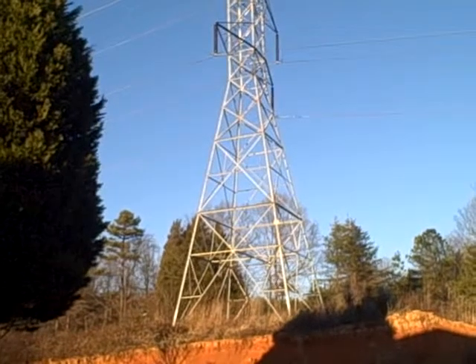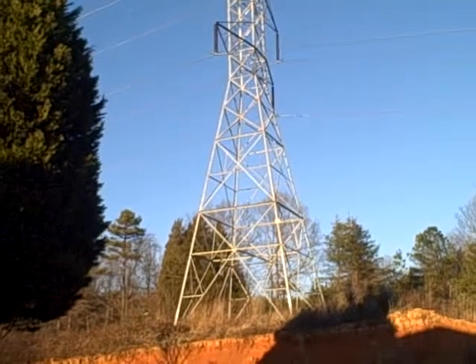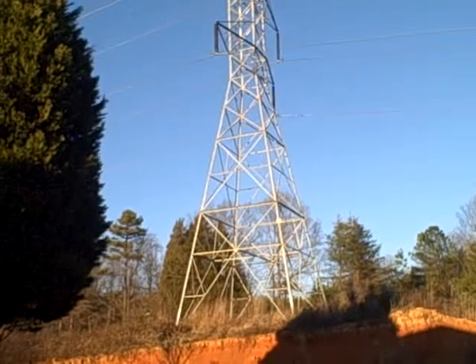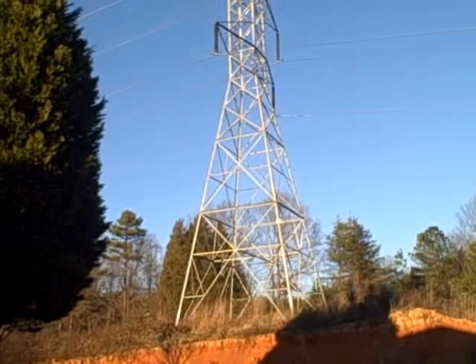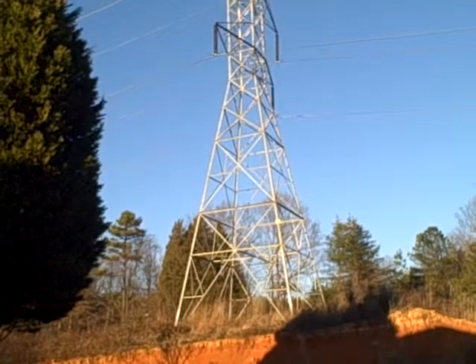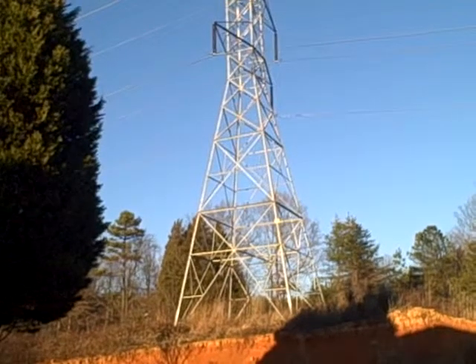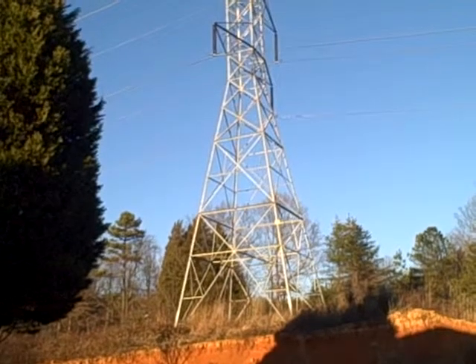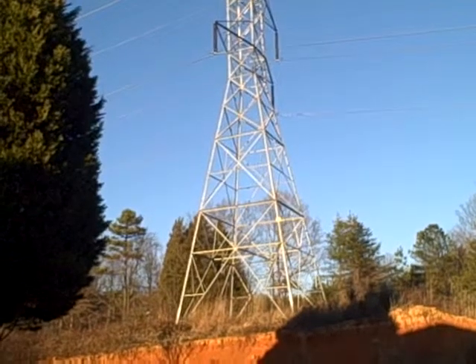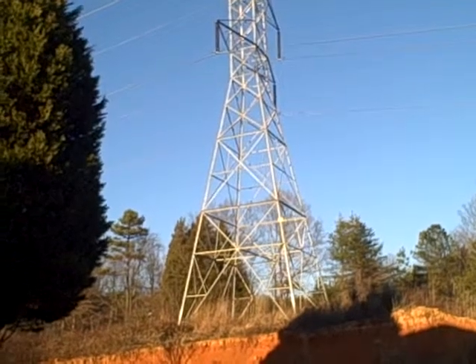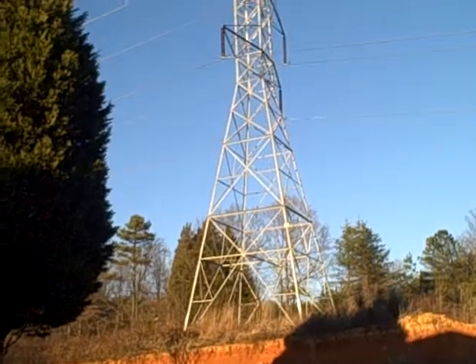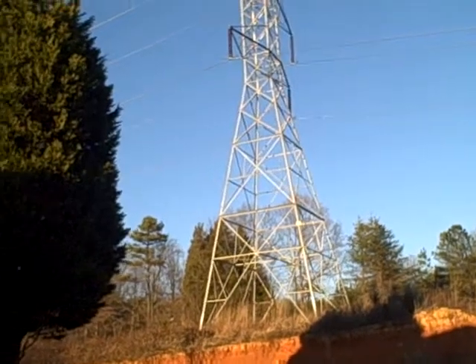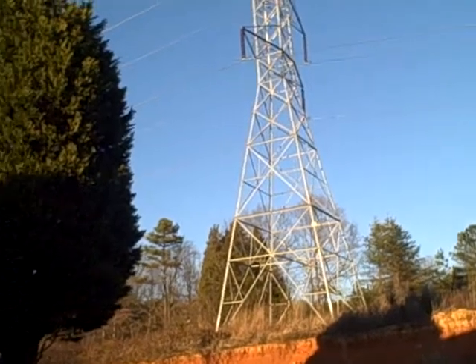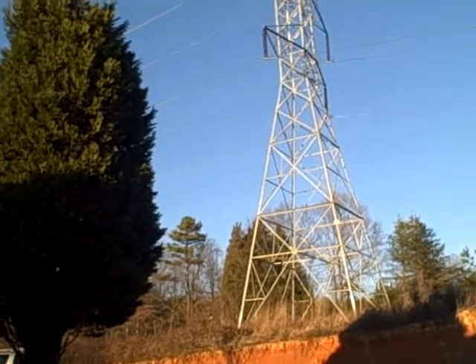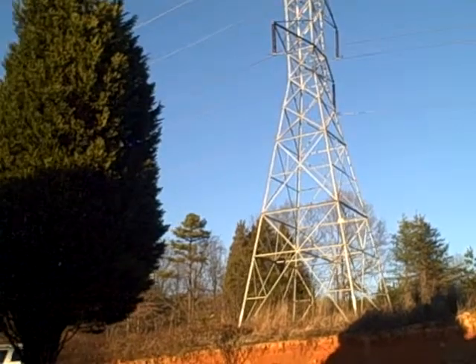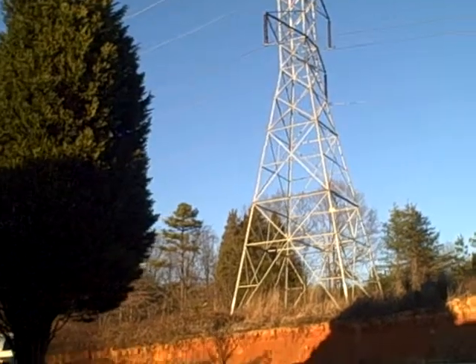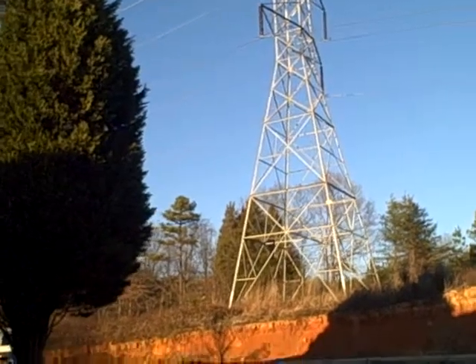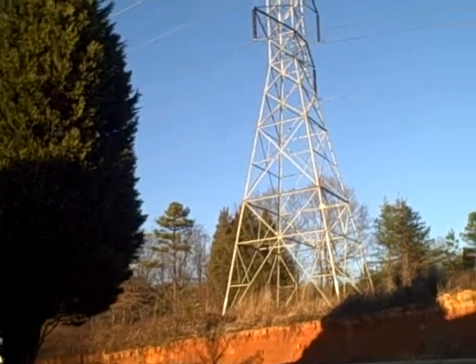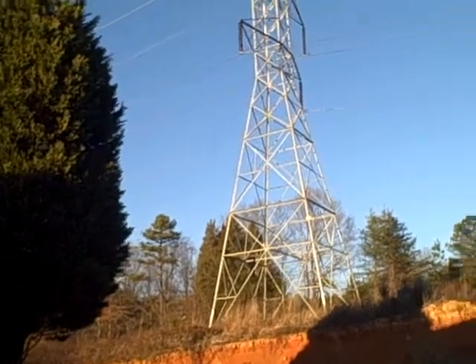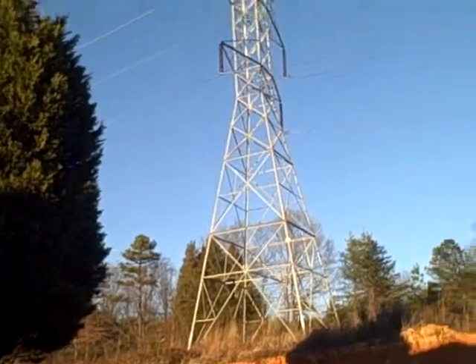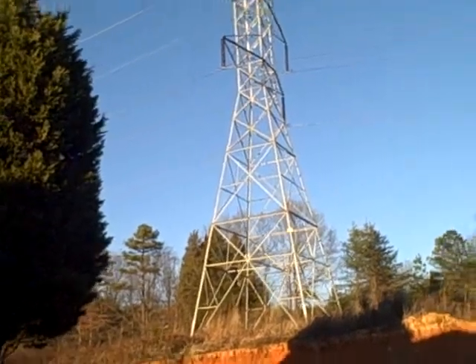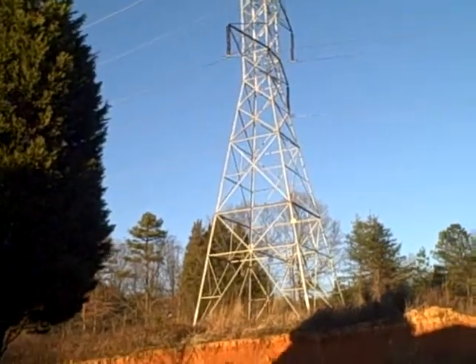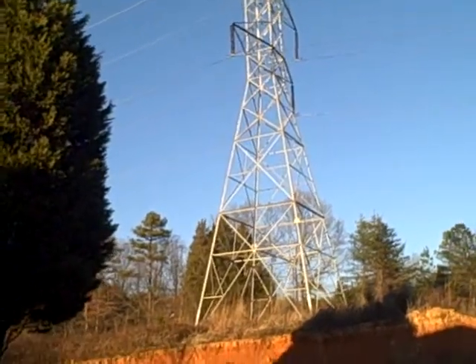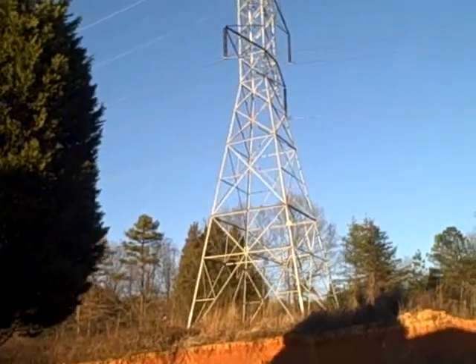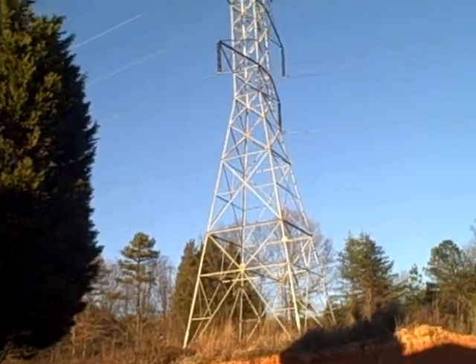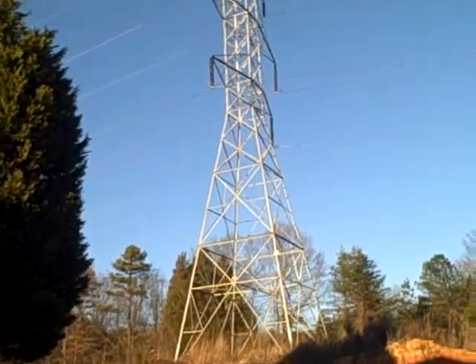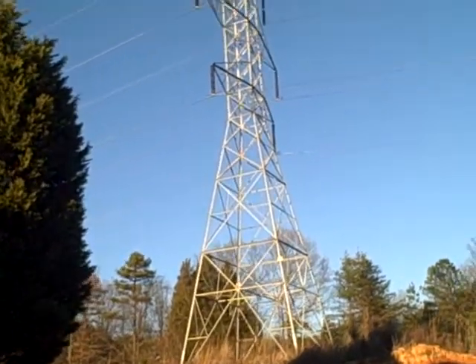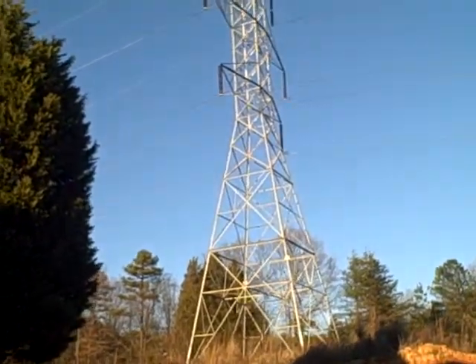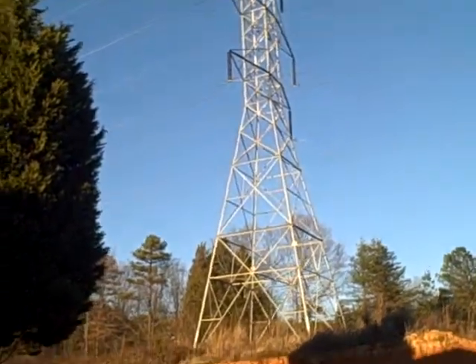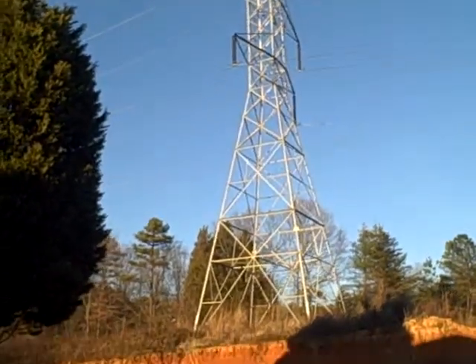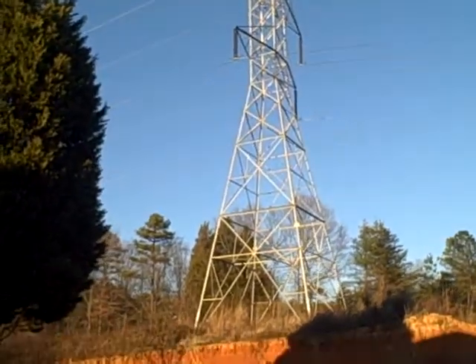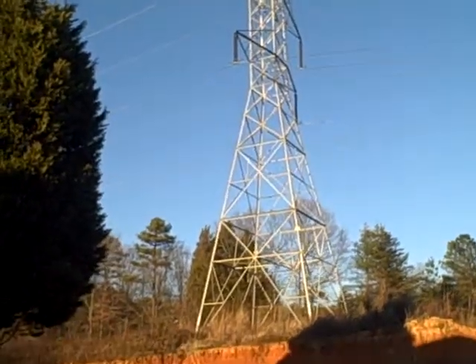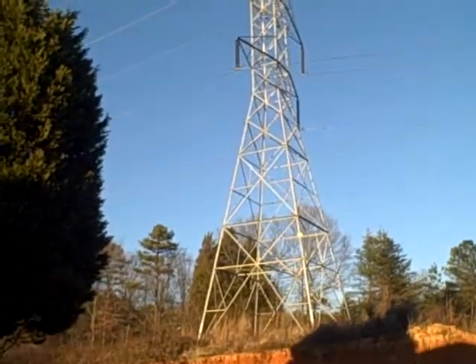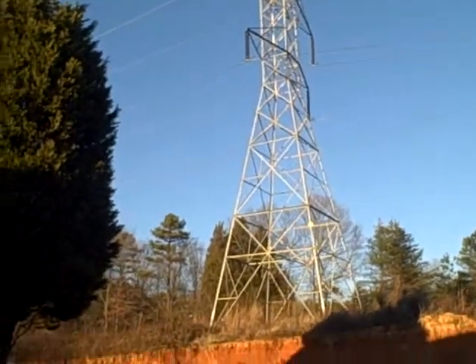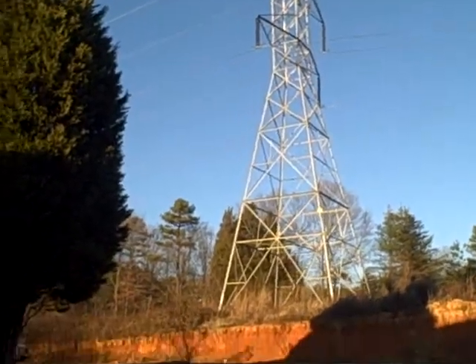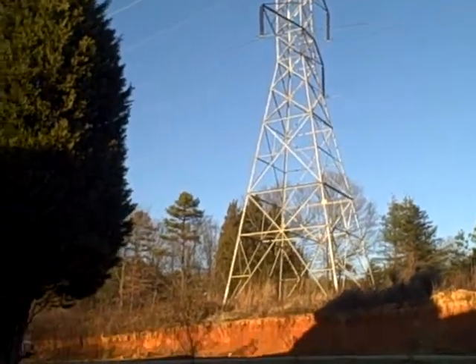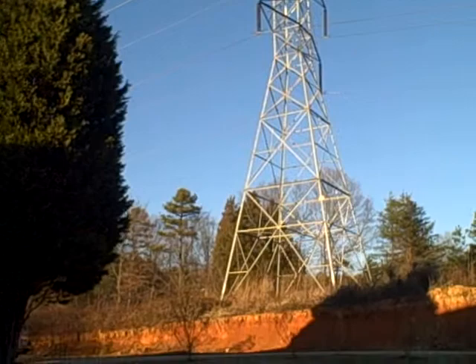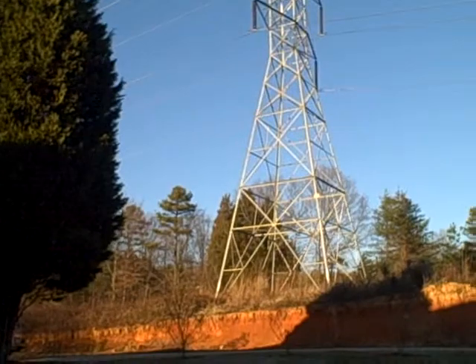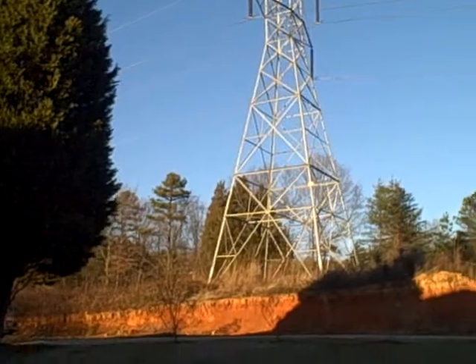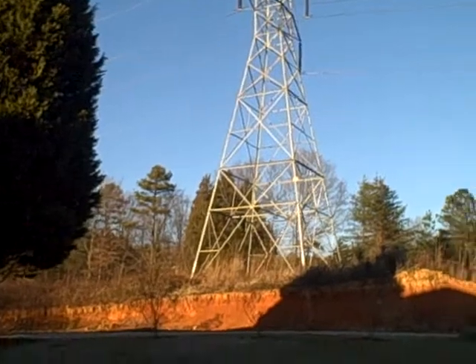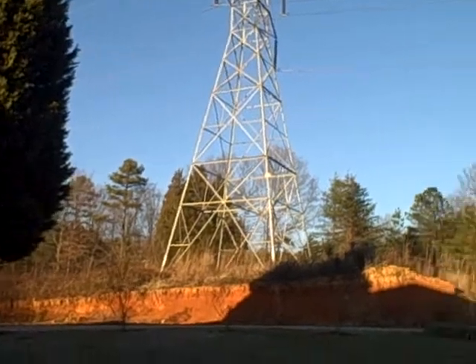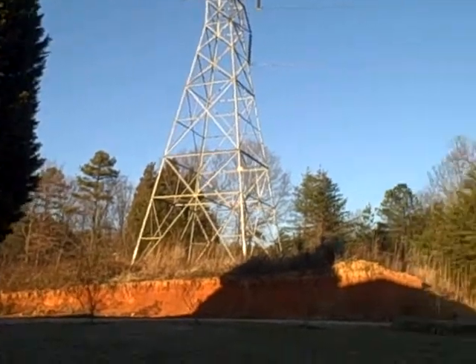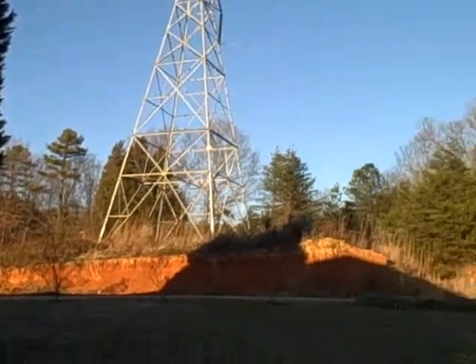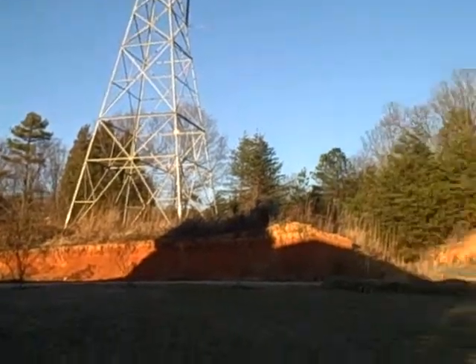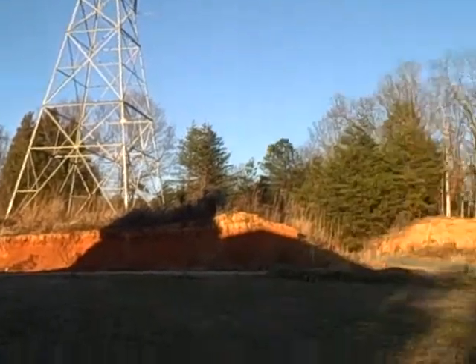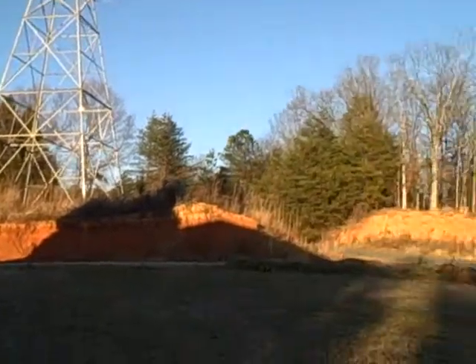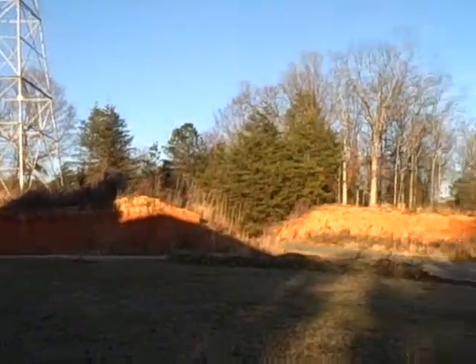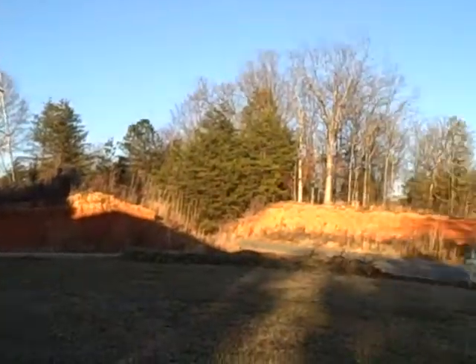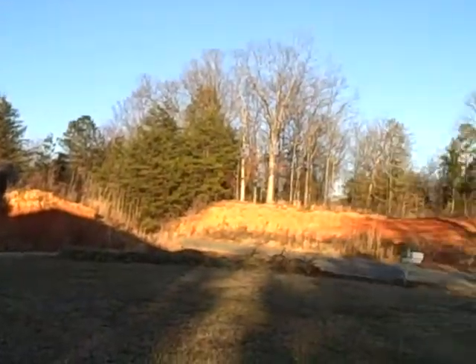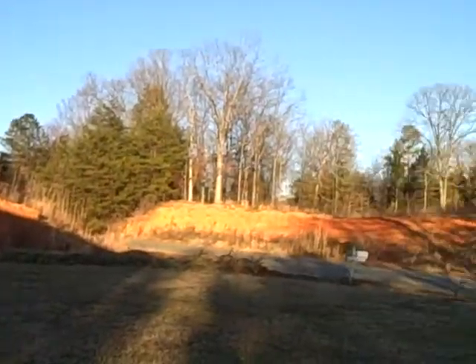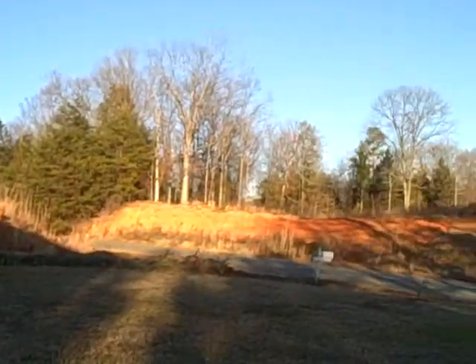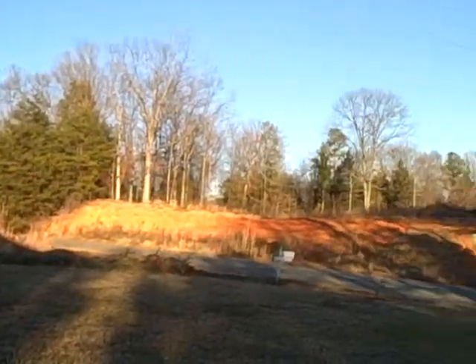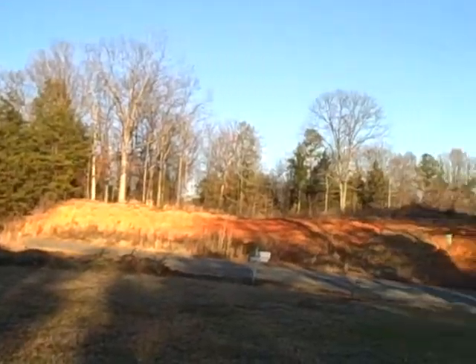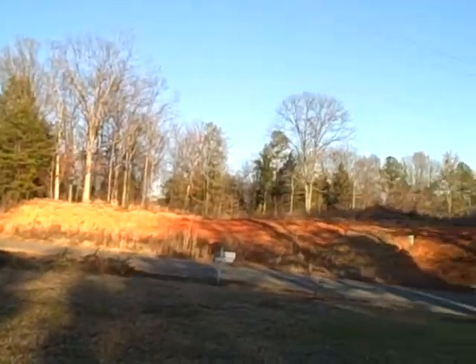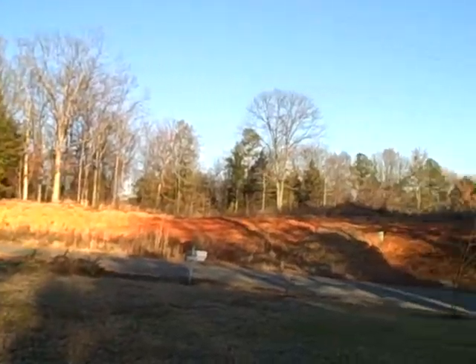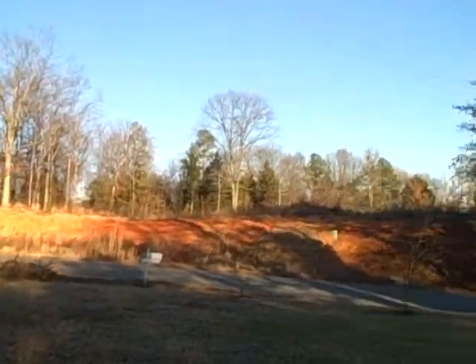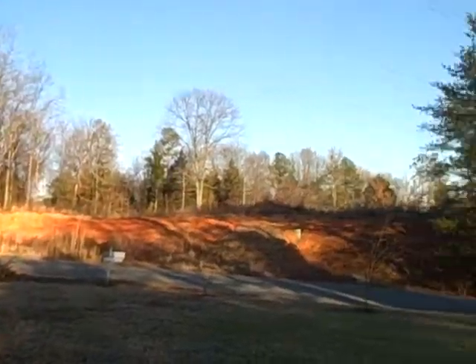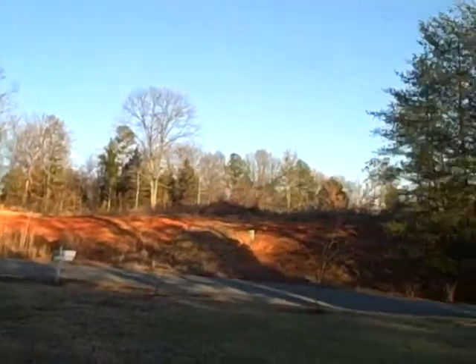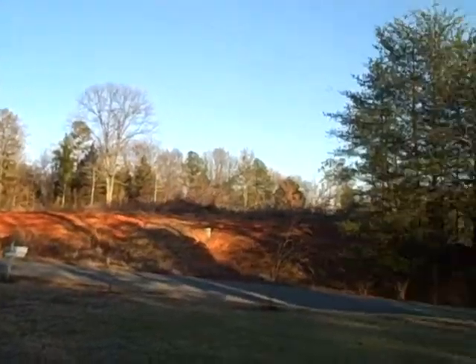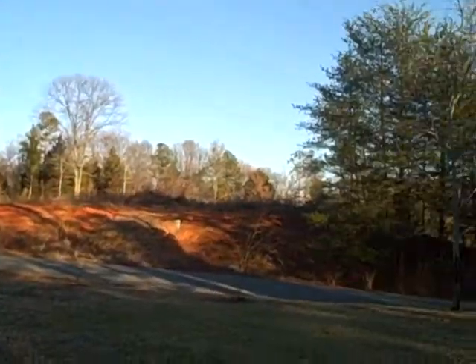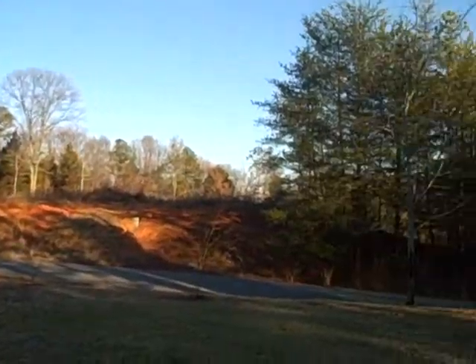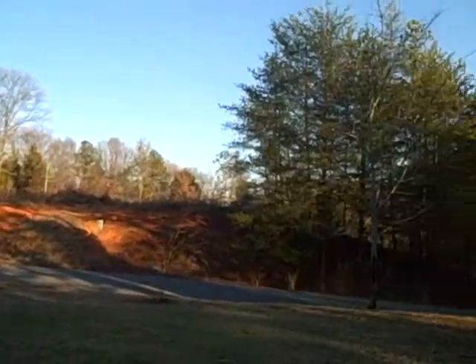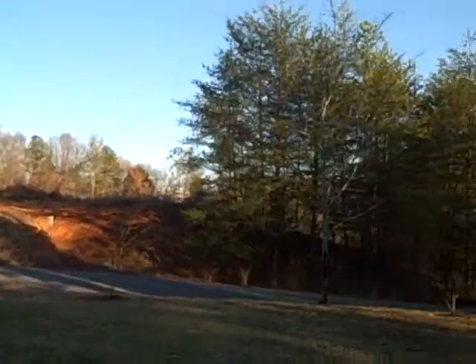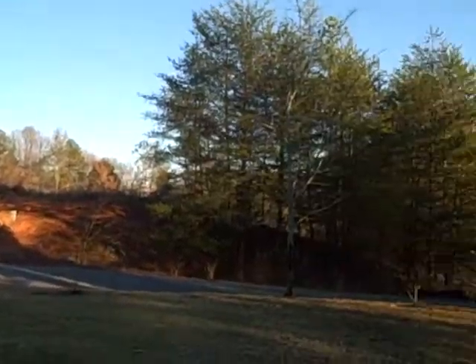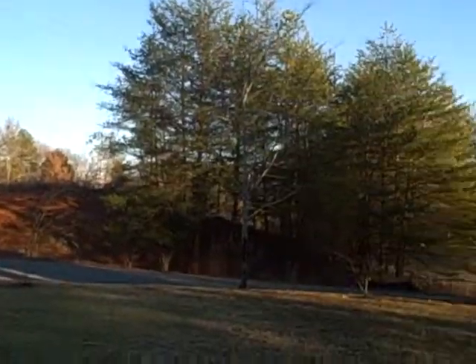Alright Mike, that's your side yard. There's a high tension wire there, just so you know. Not a huge deal, but it just sits there.